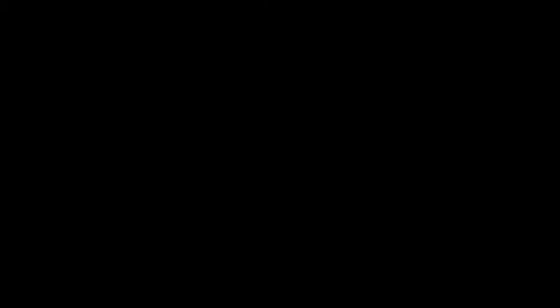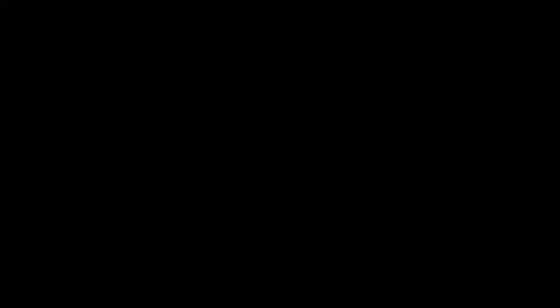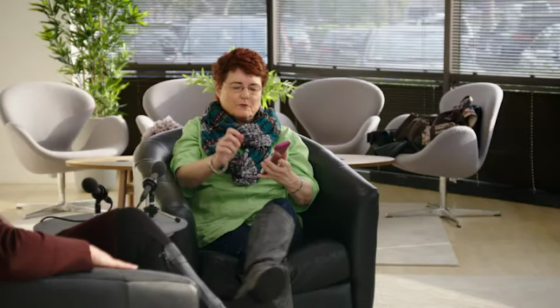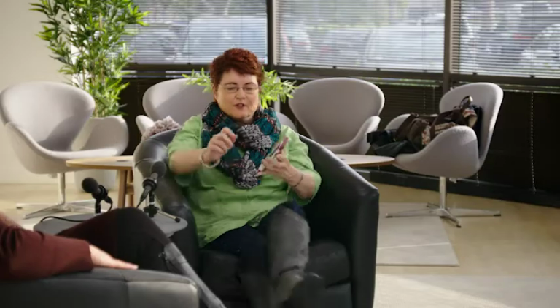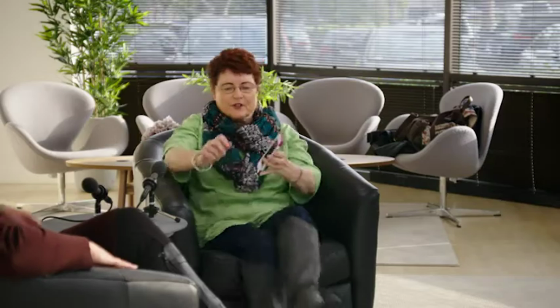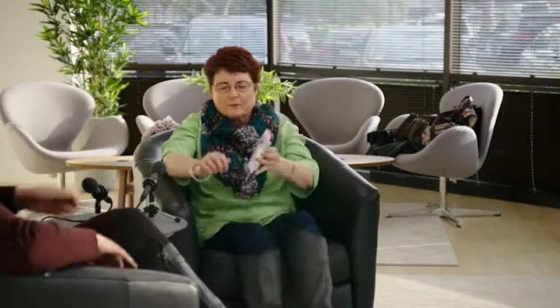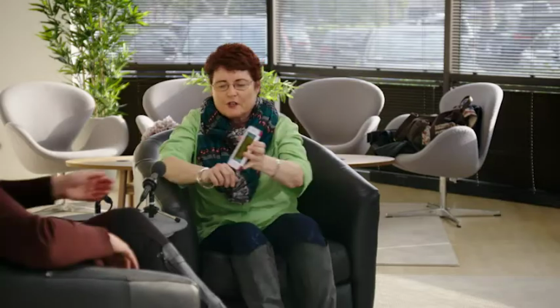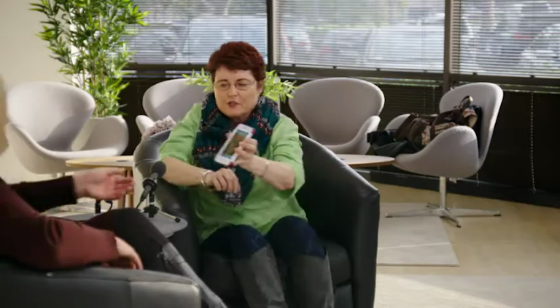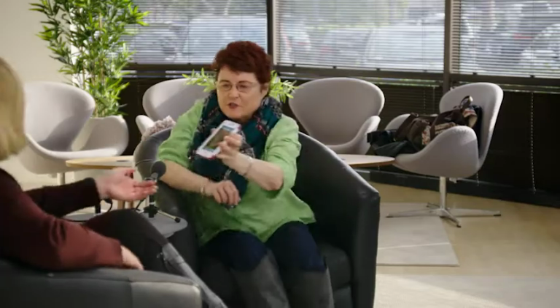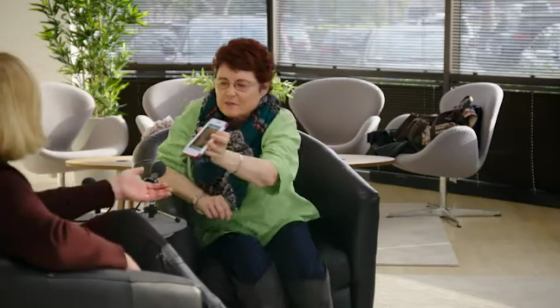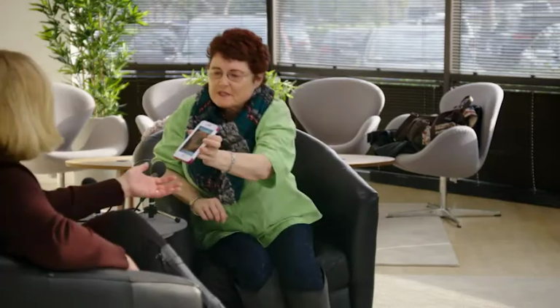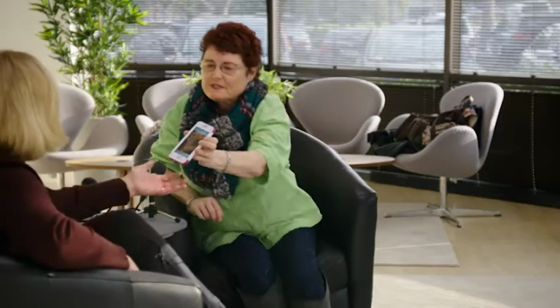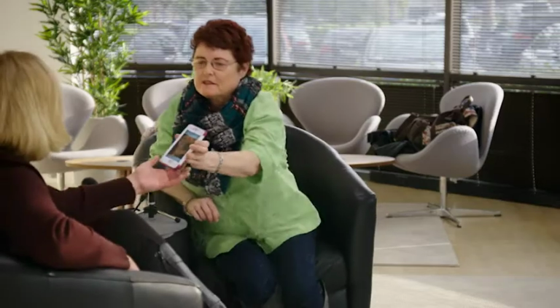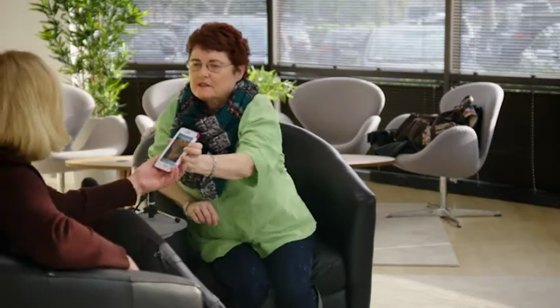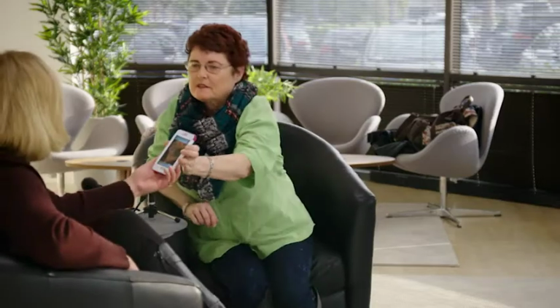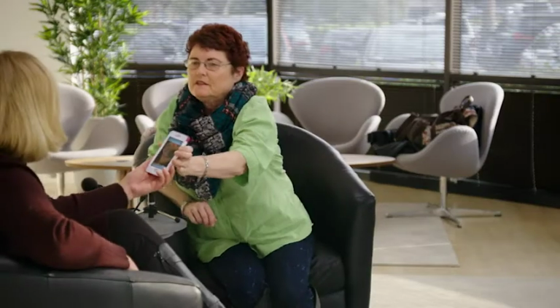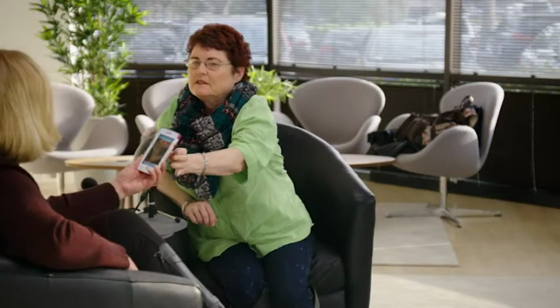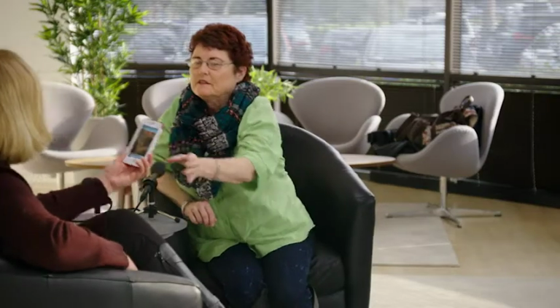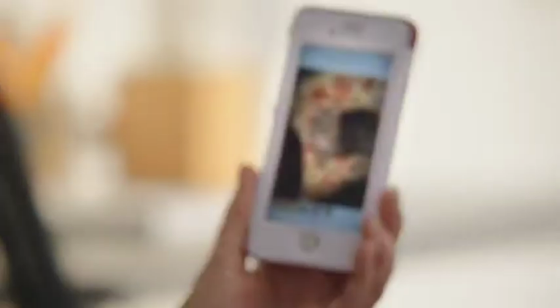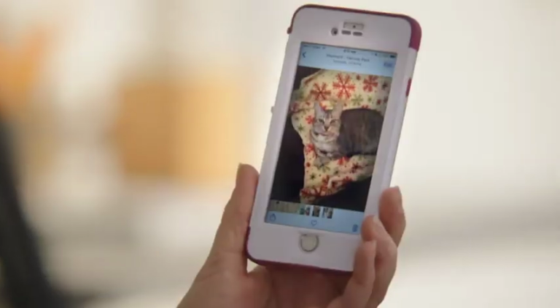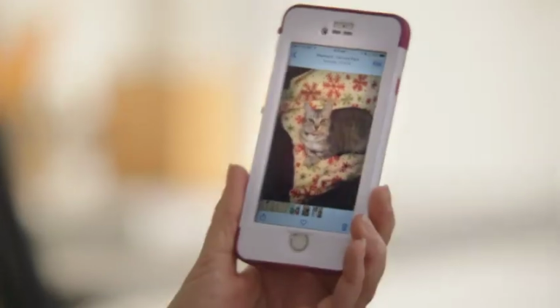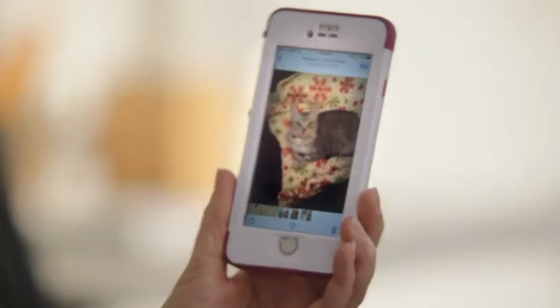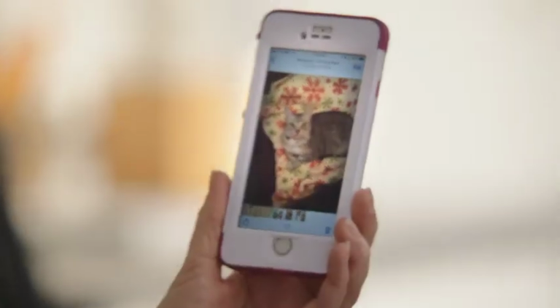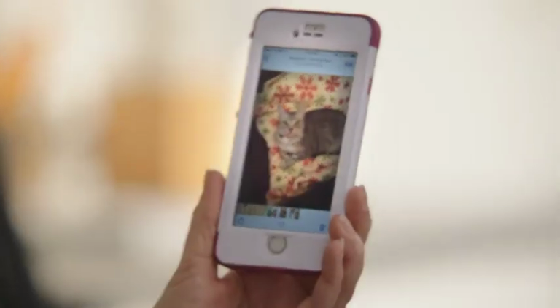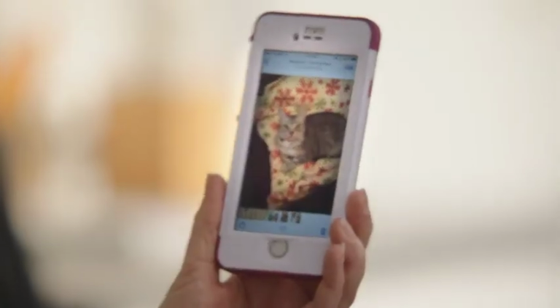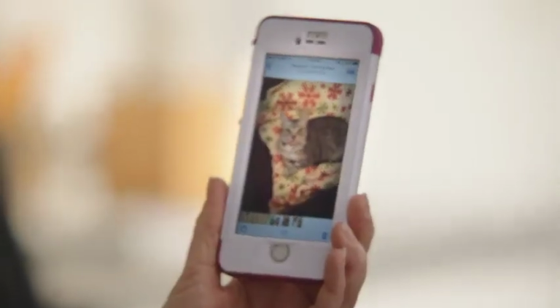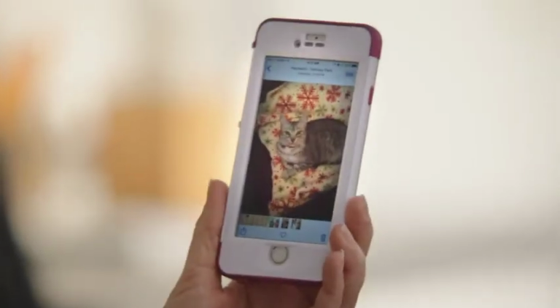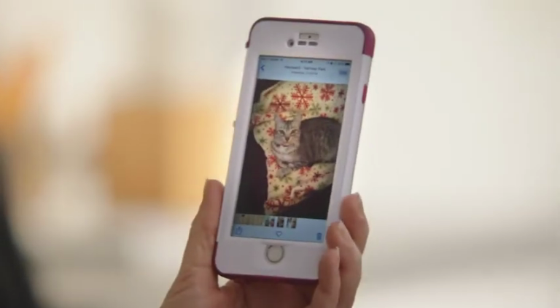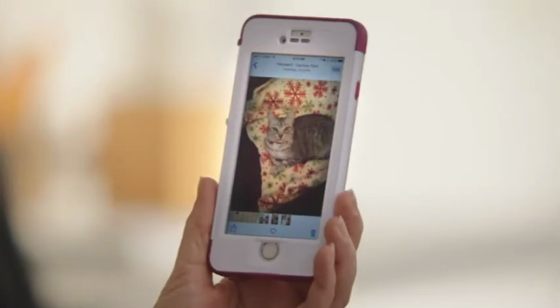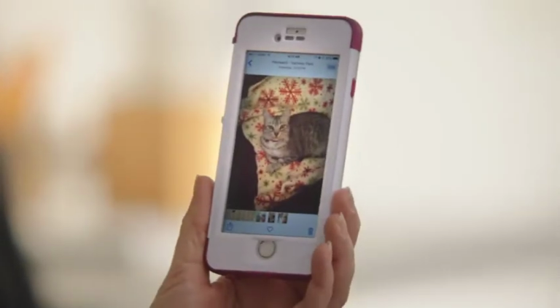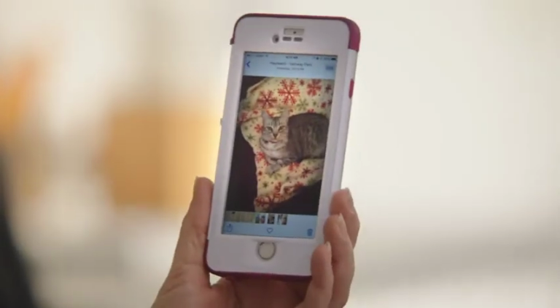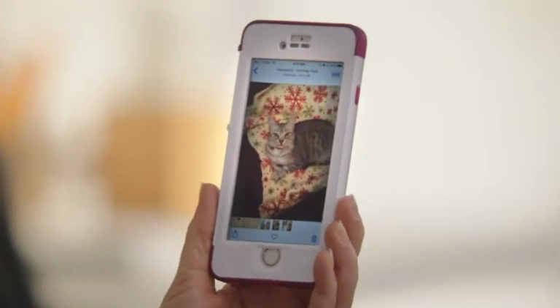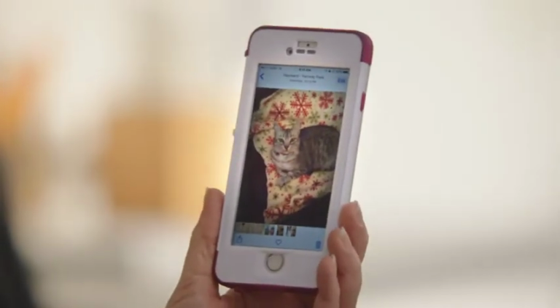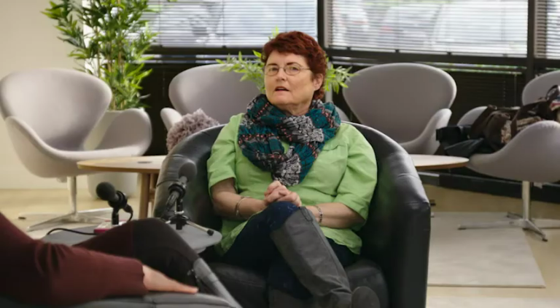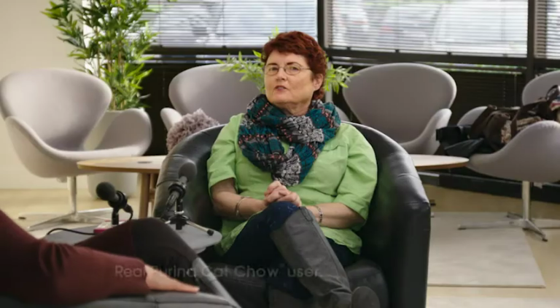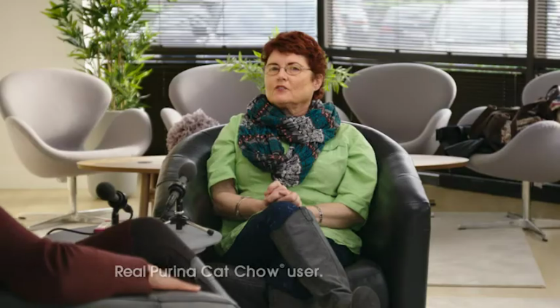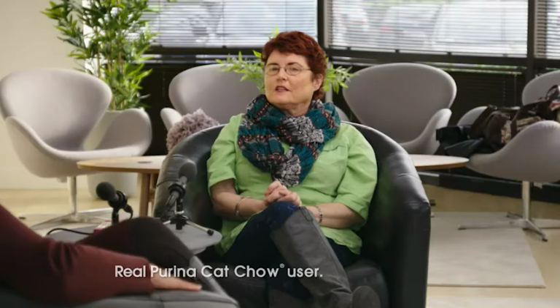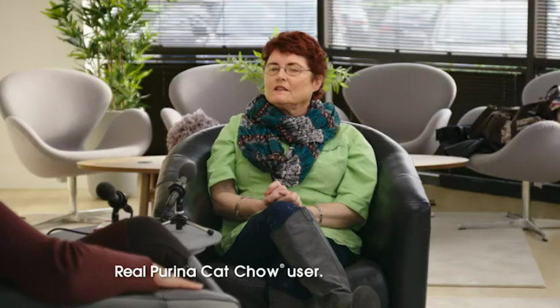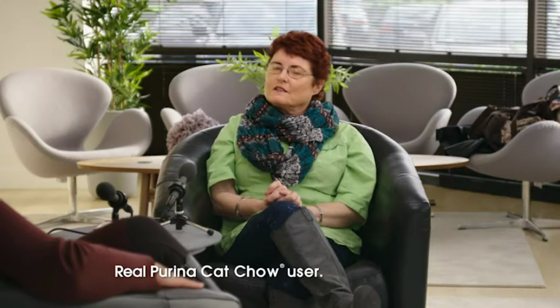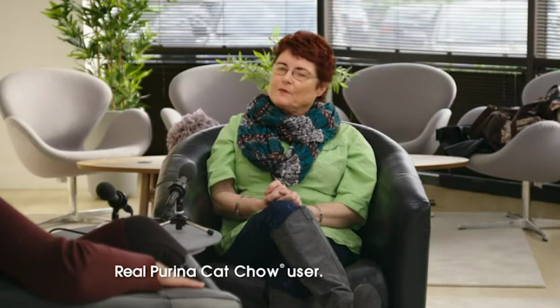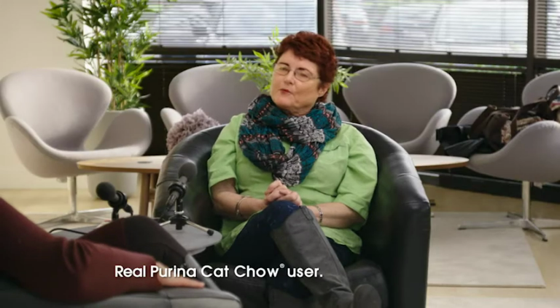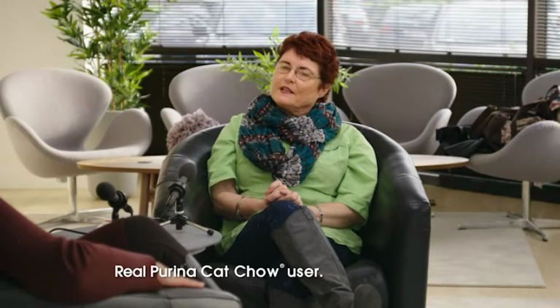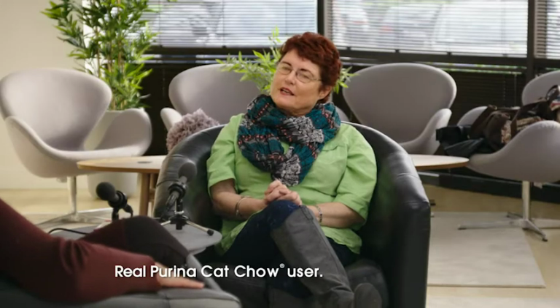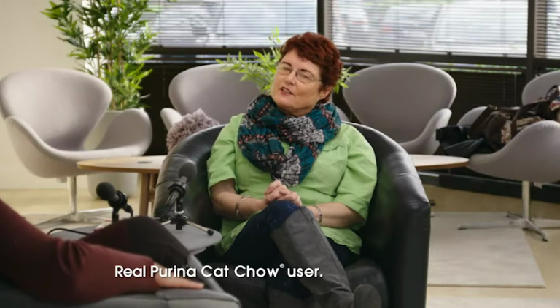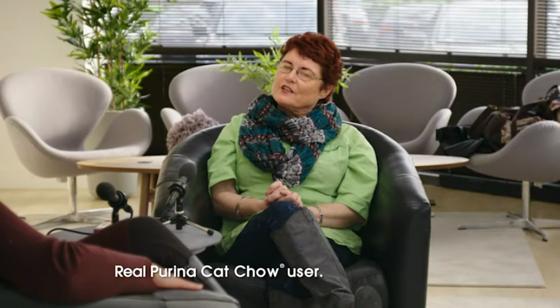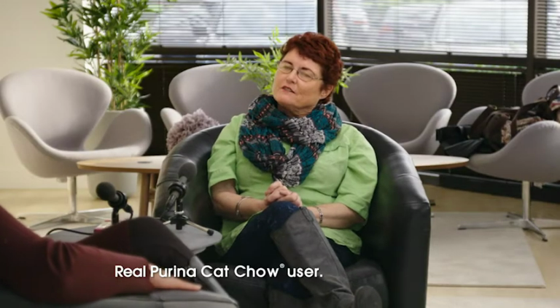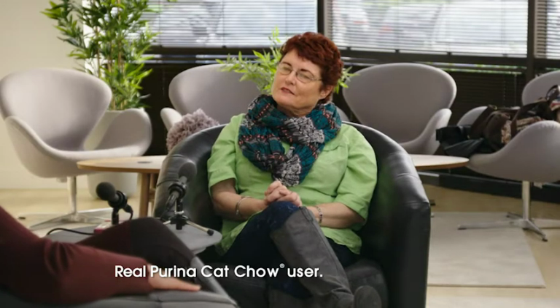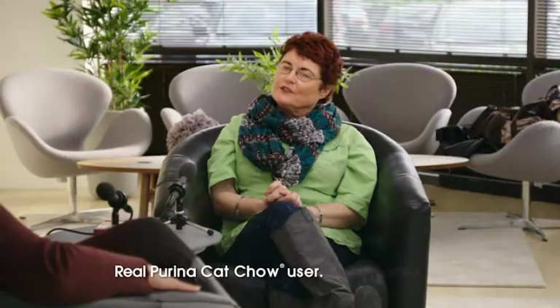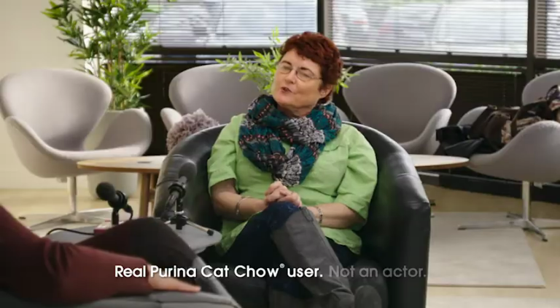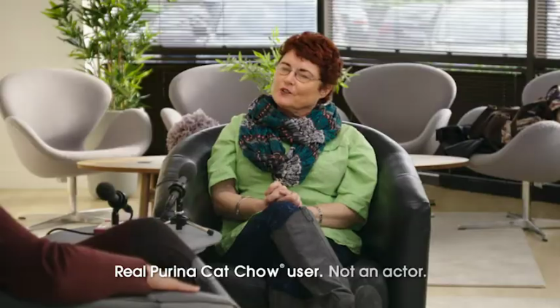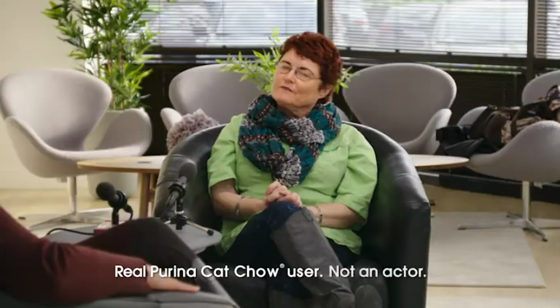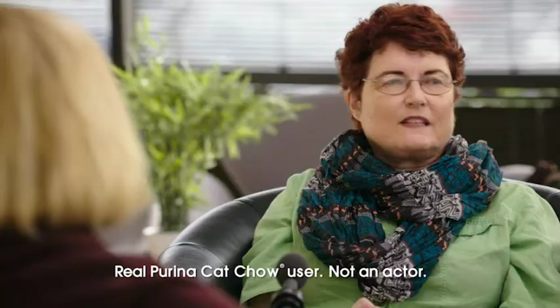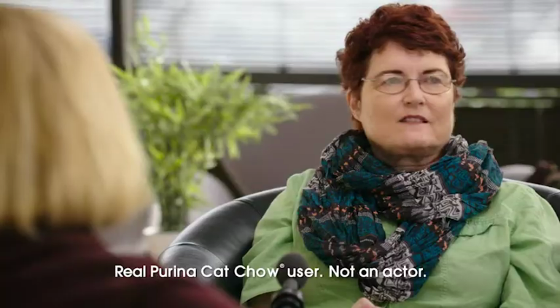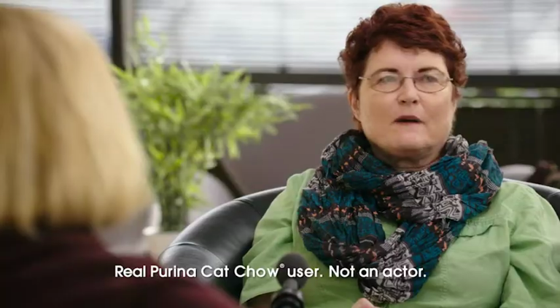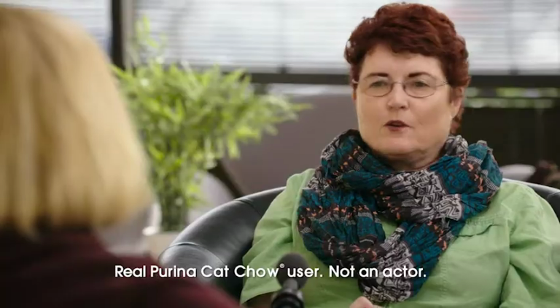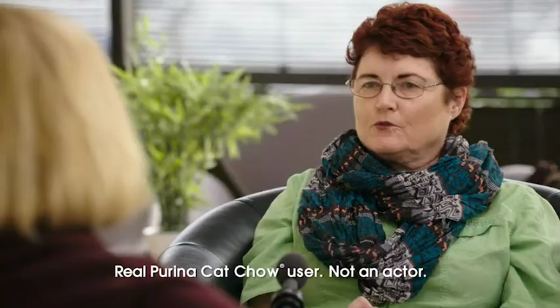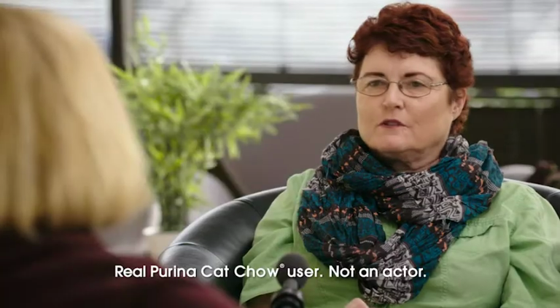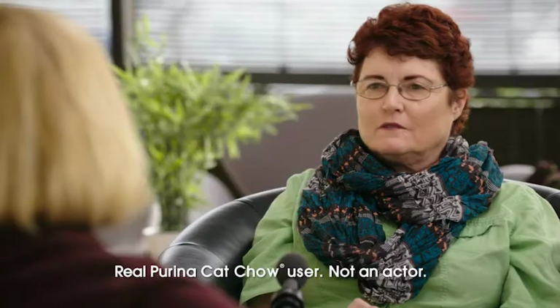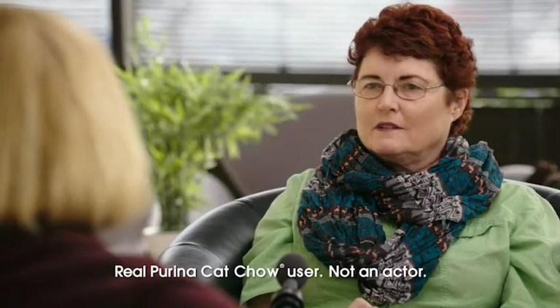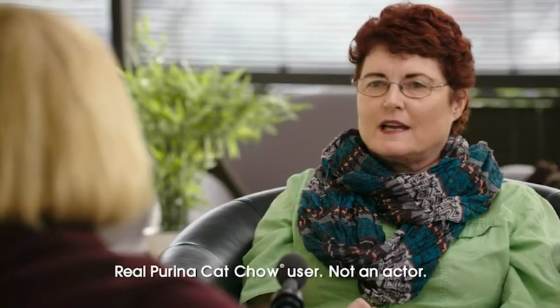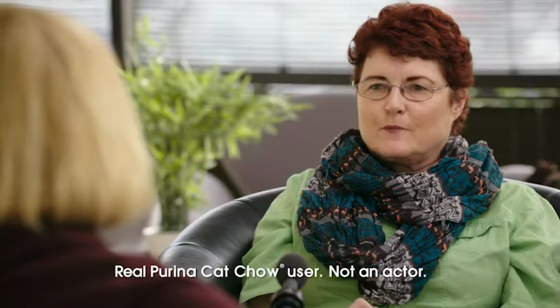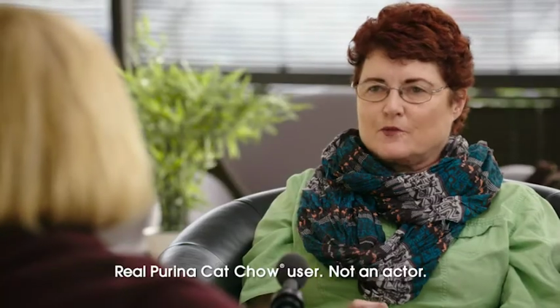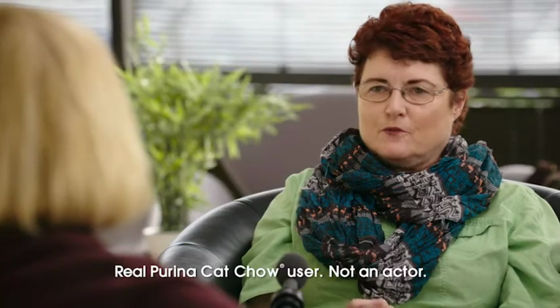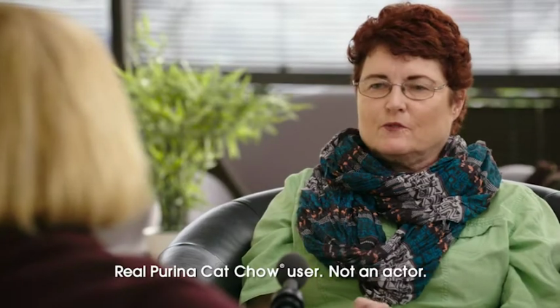A really good picture of Miss Lily. What do you feed Miss Lily? She eats the Purina cat chow, indoor. It's my go-to, absolutely.